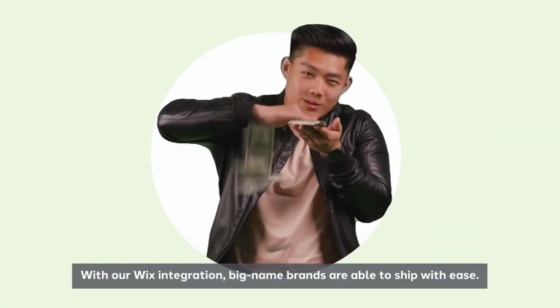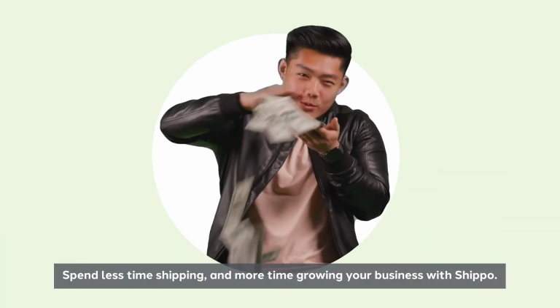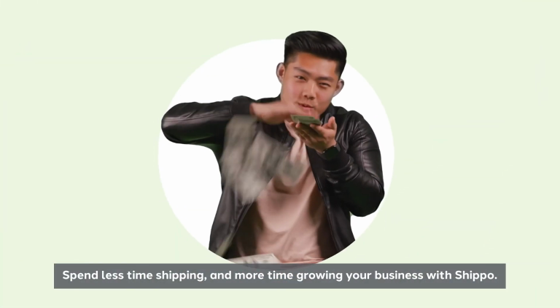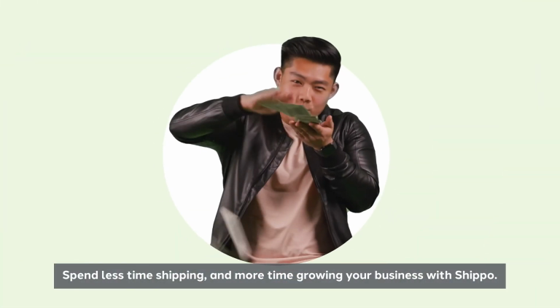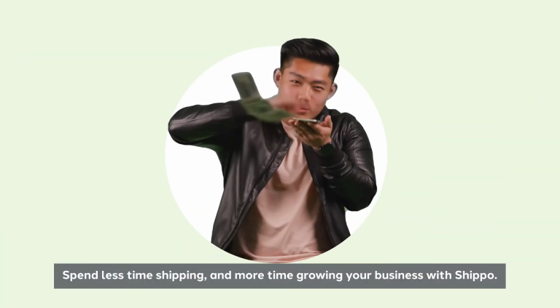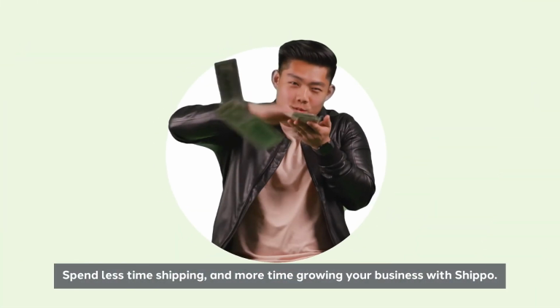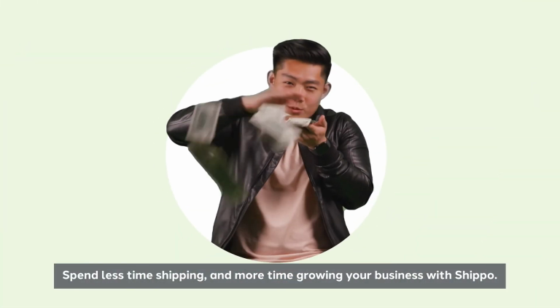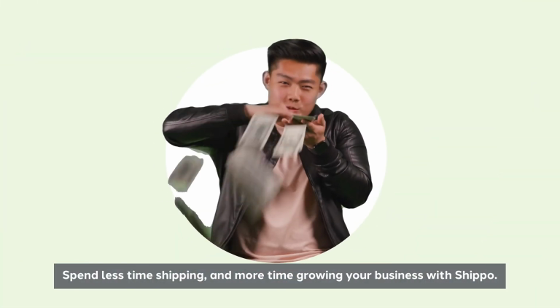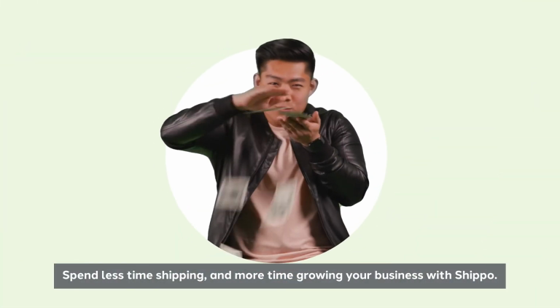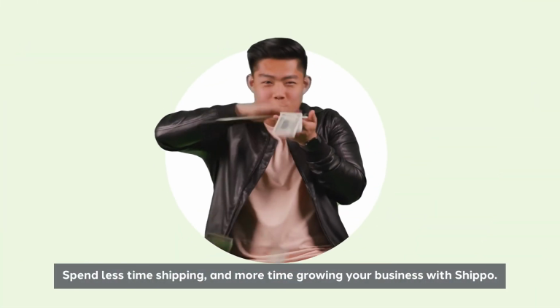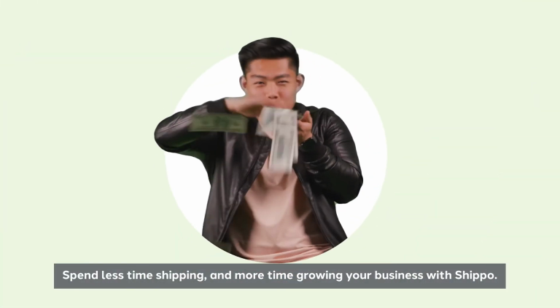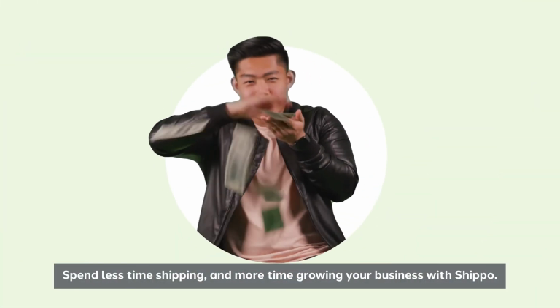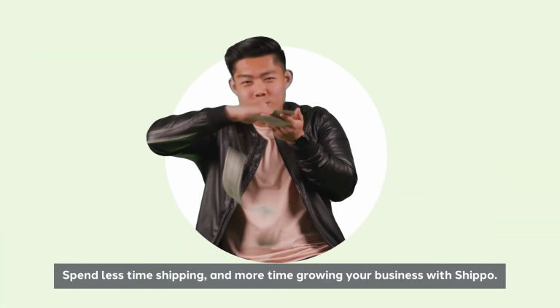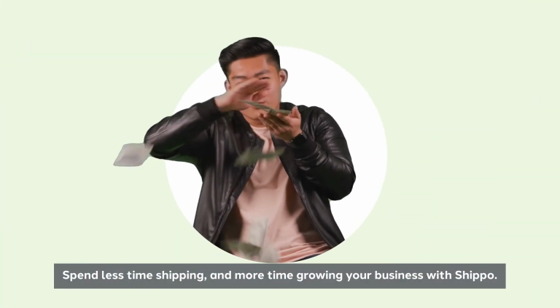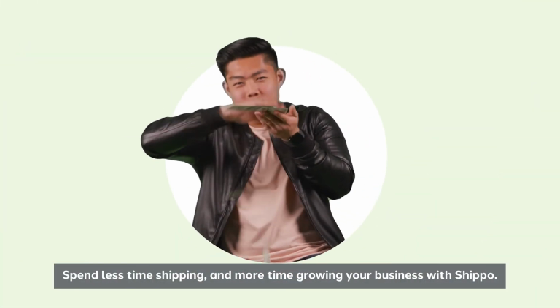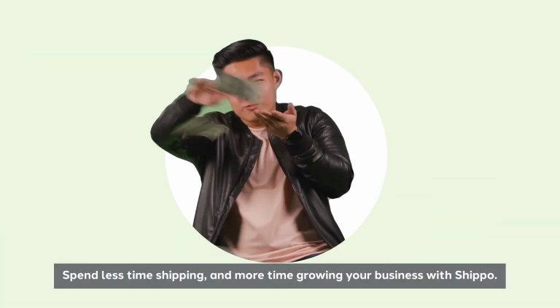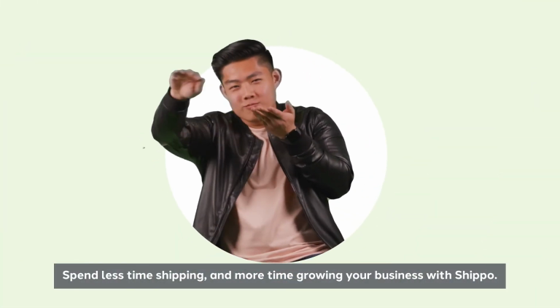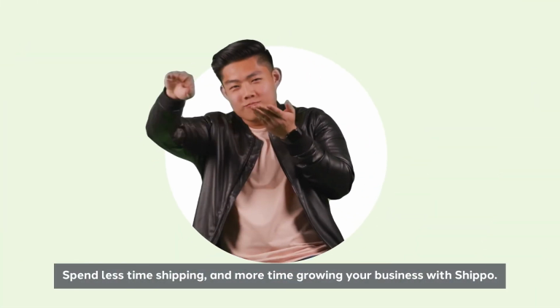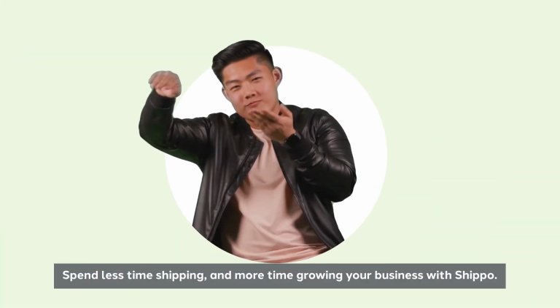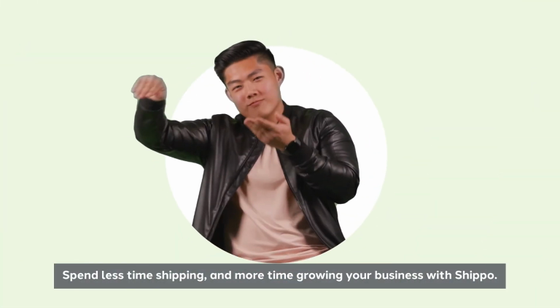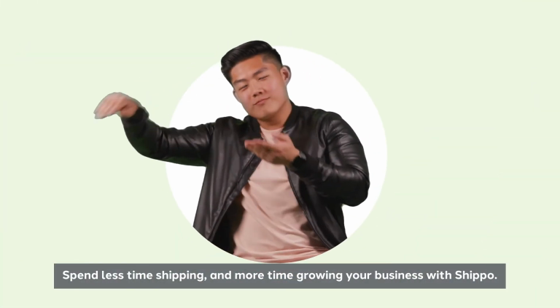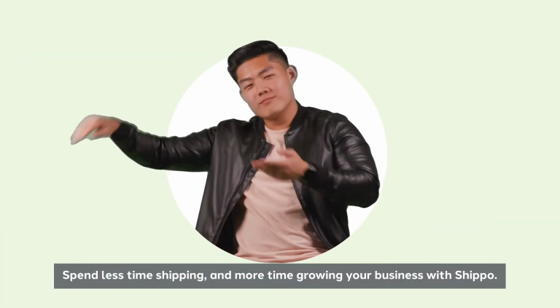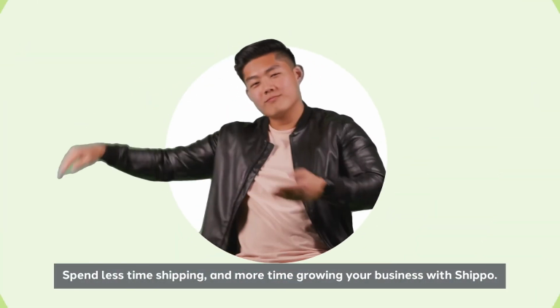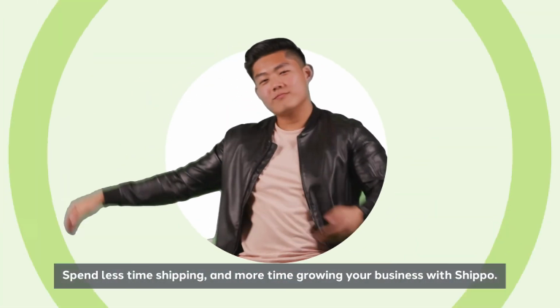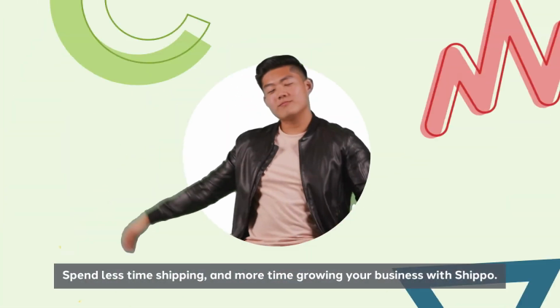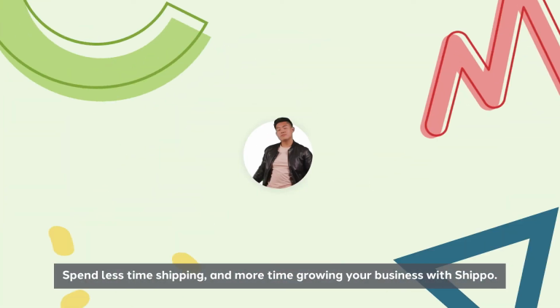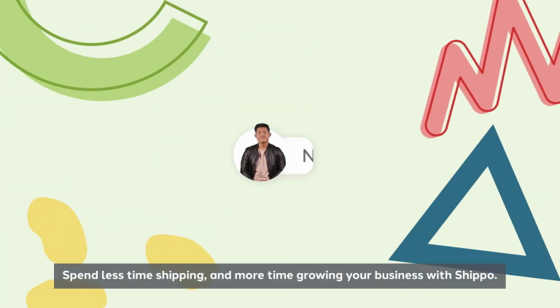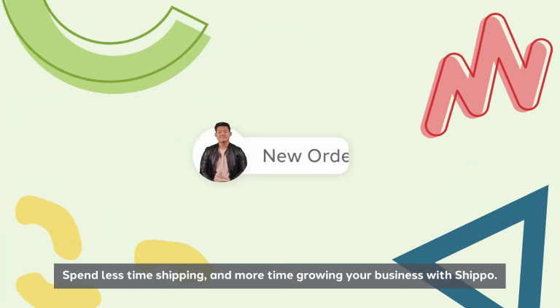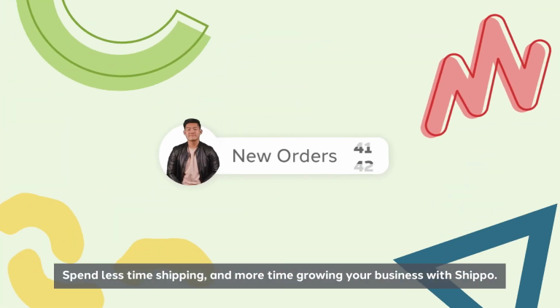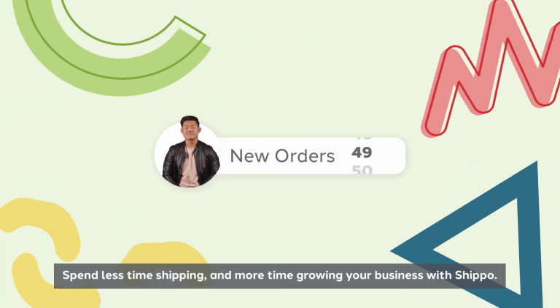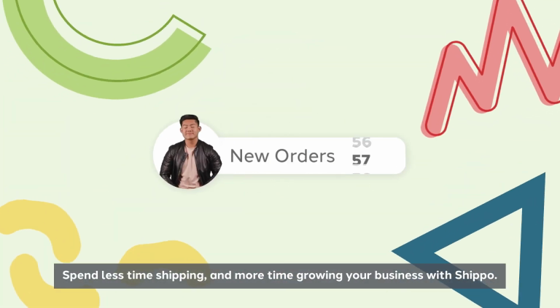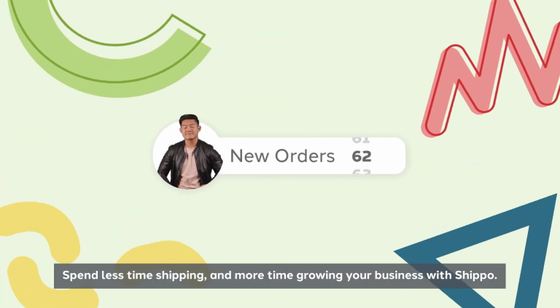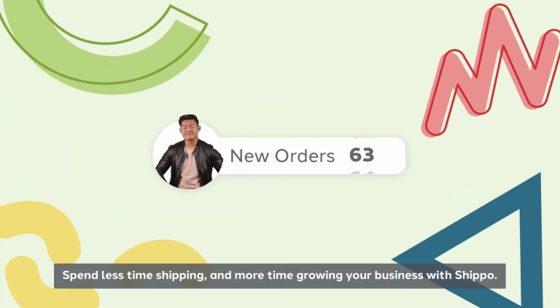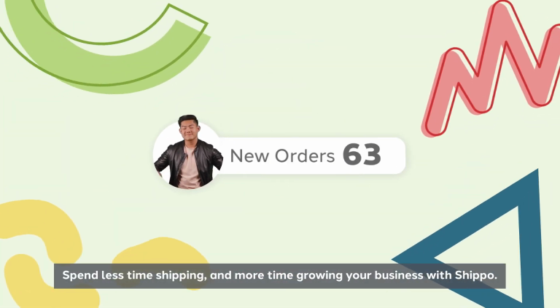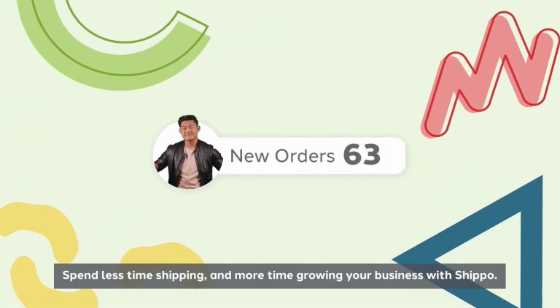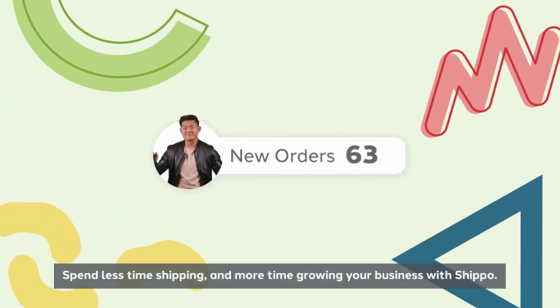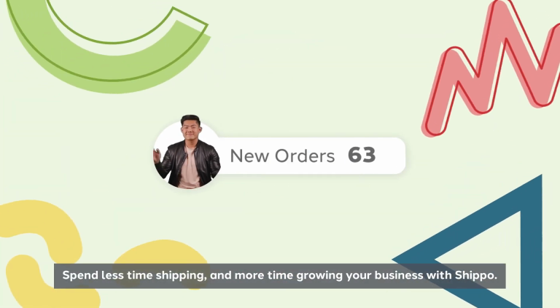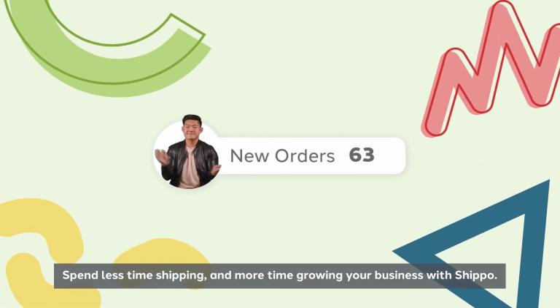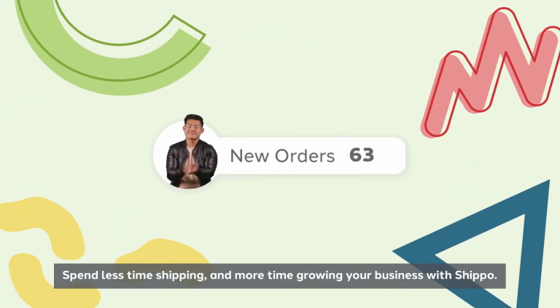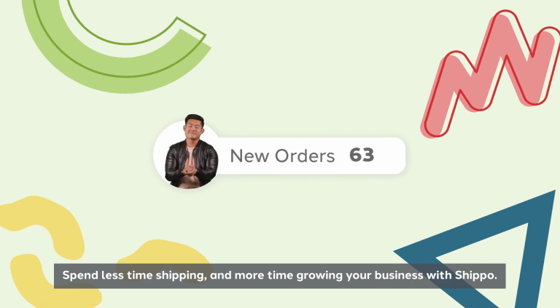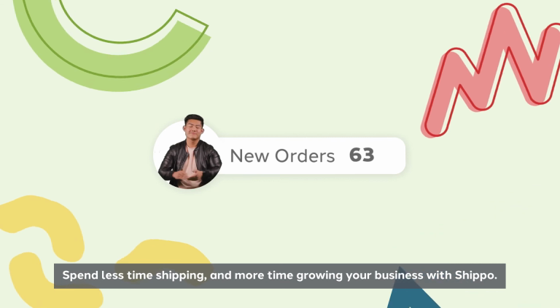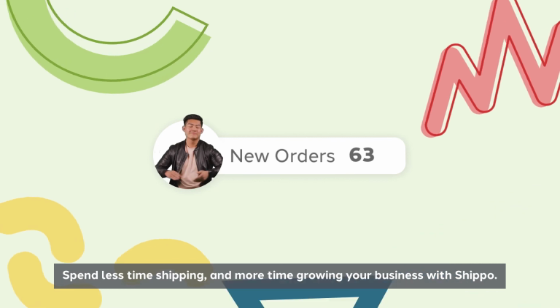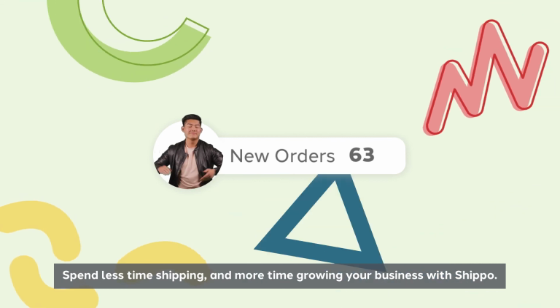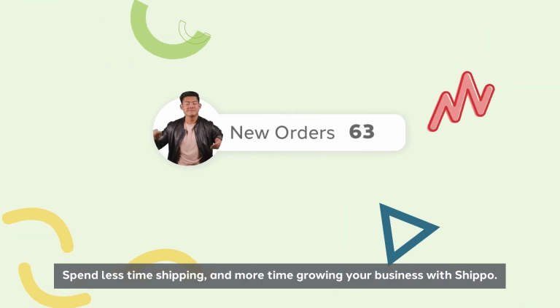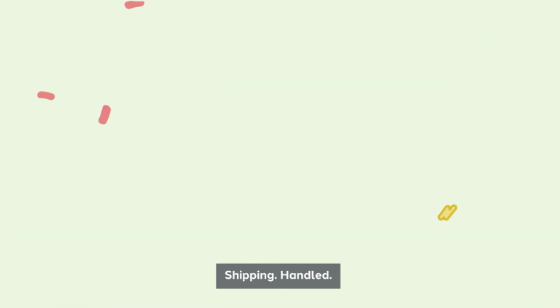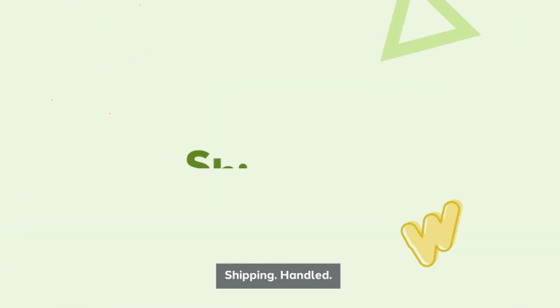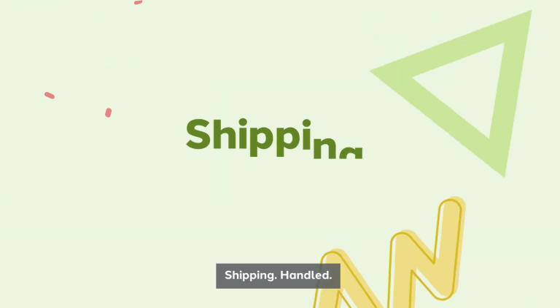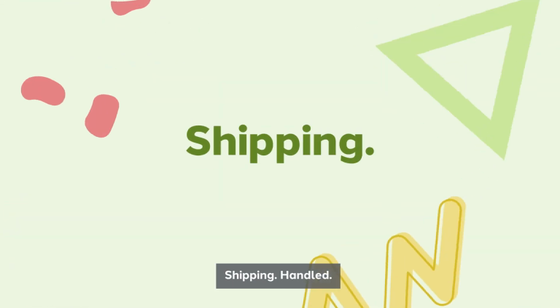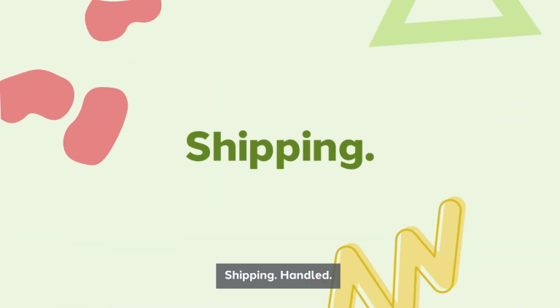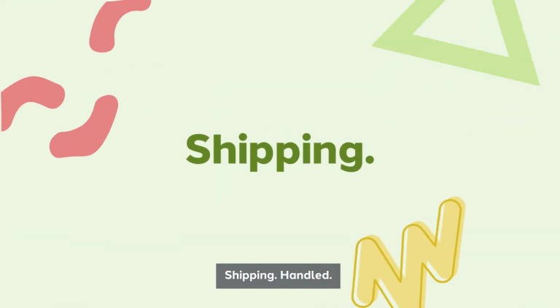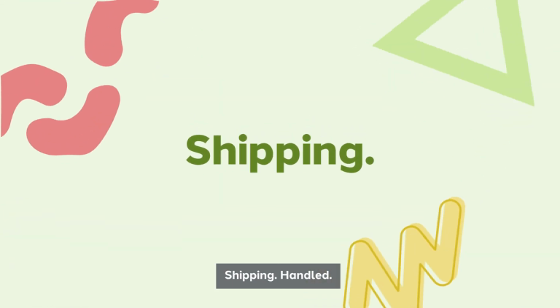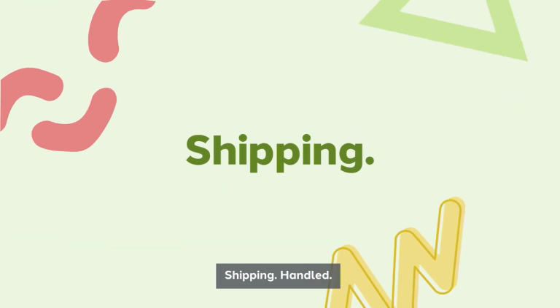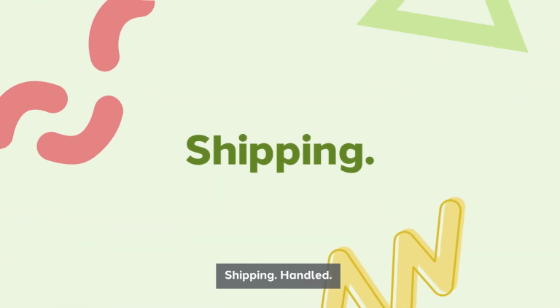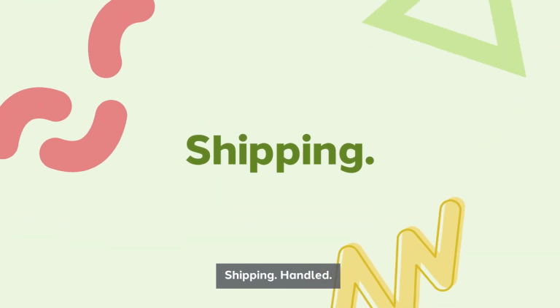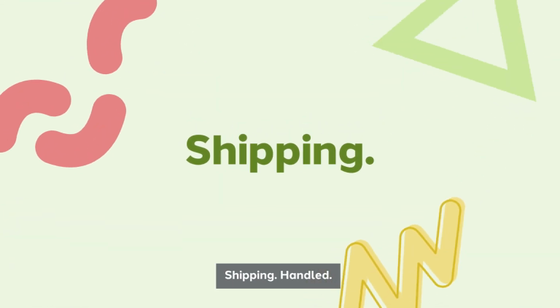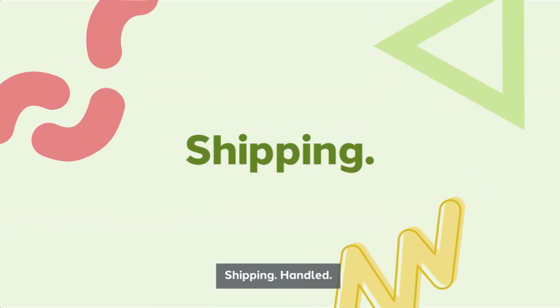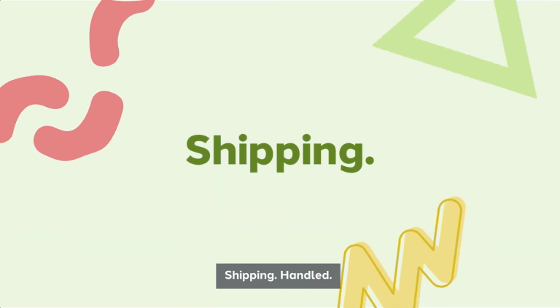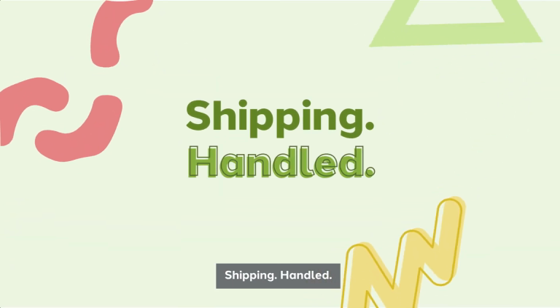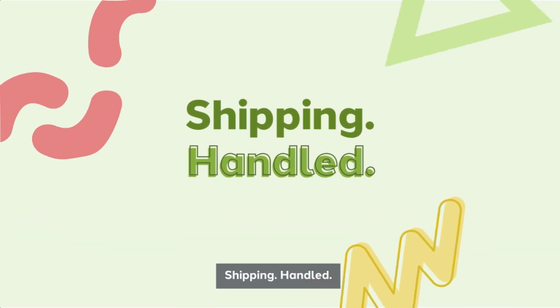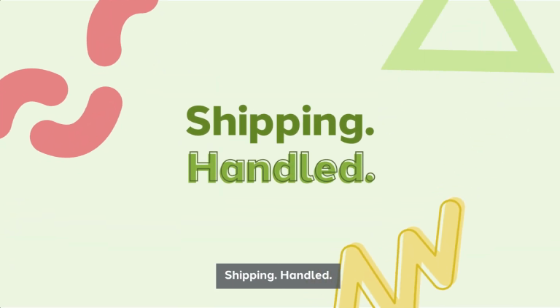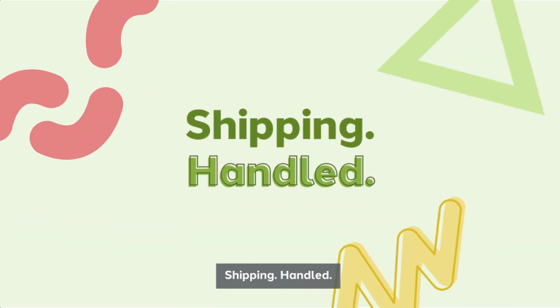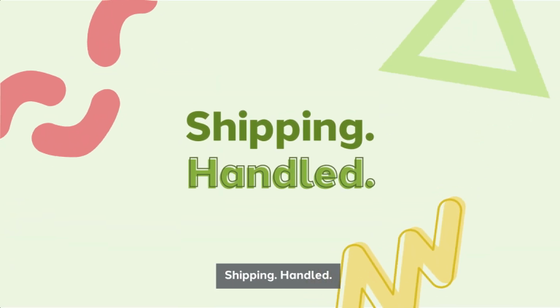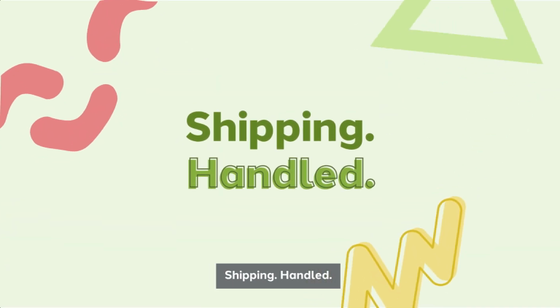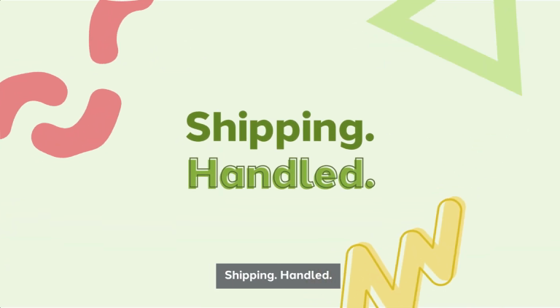Spend less time shipping and more time growing your business with ShipUp. Shipping. Handled.